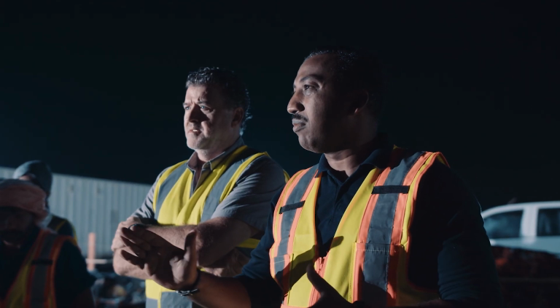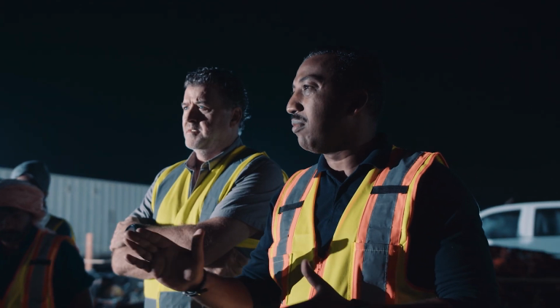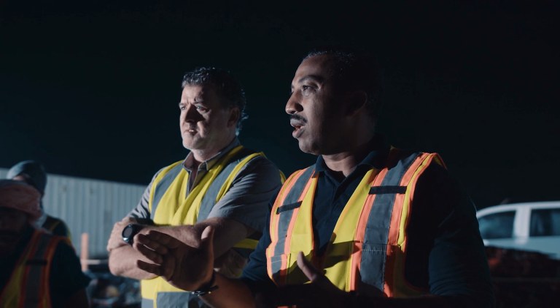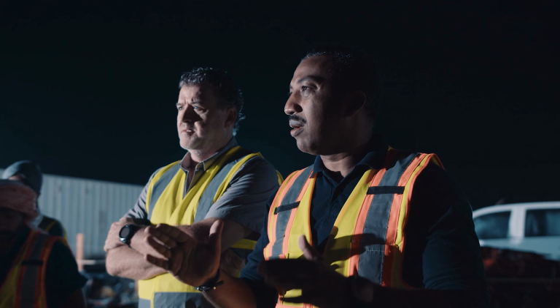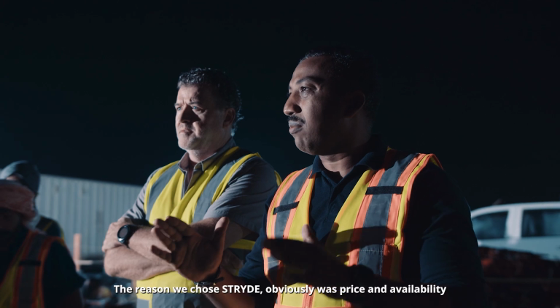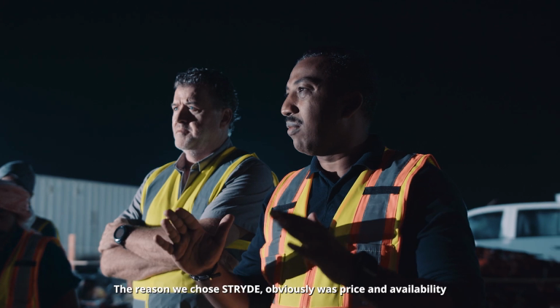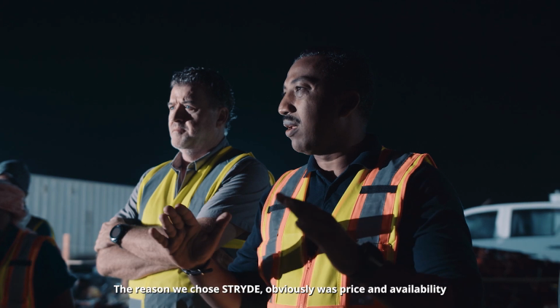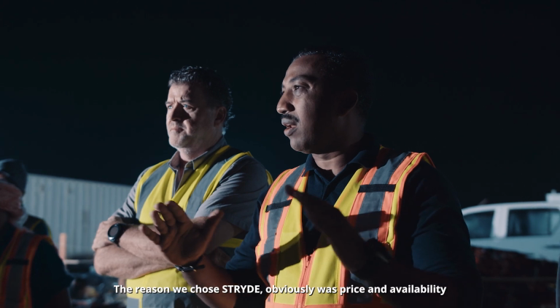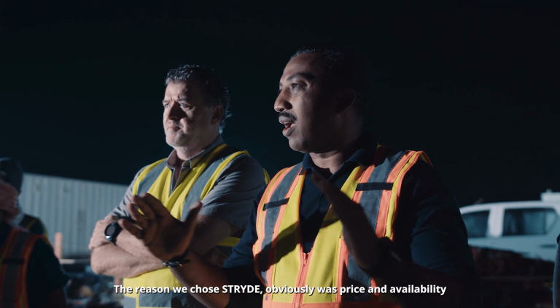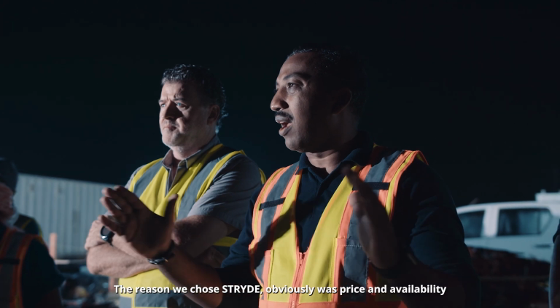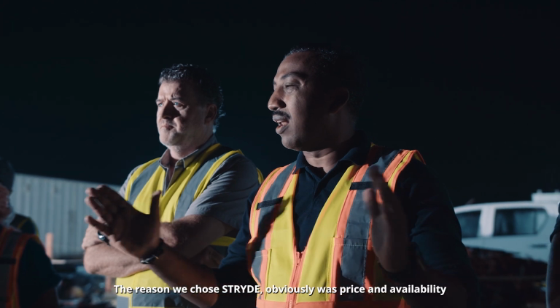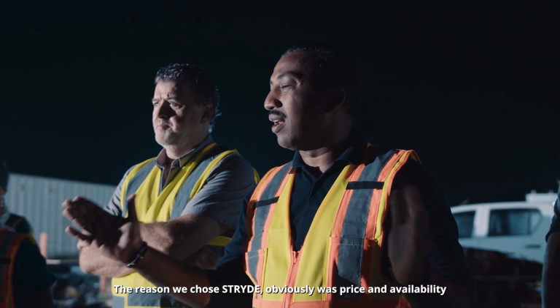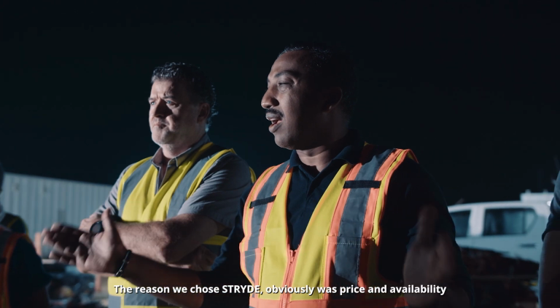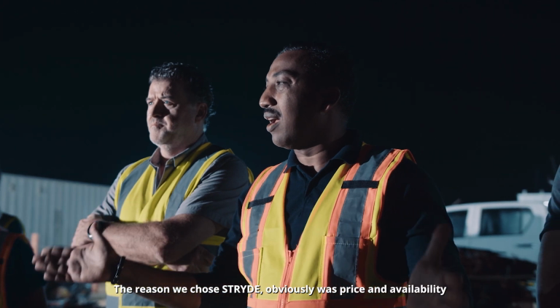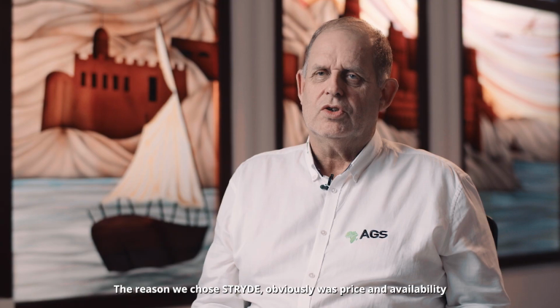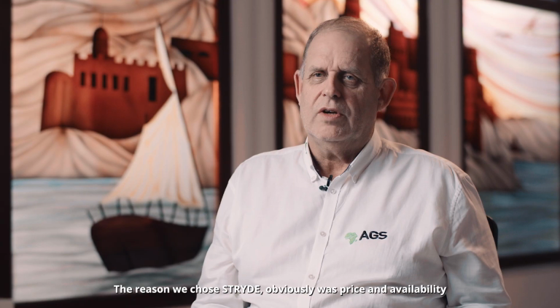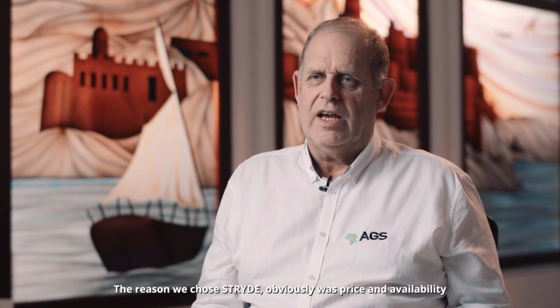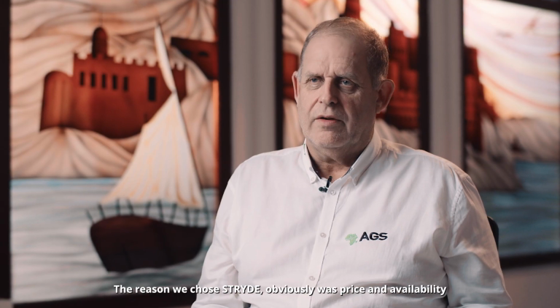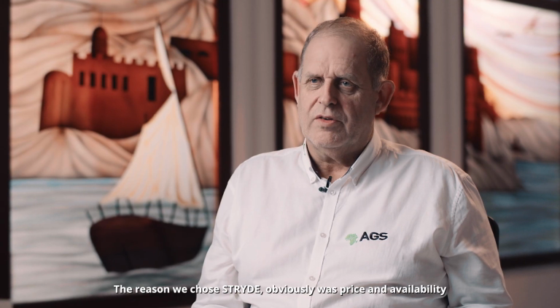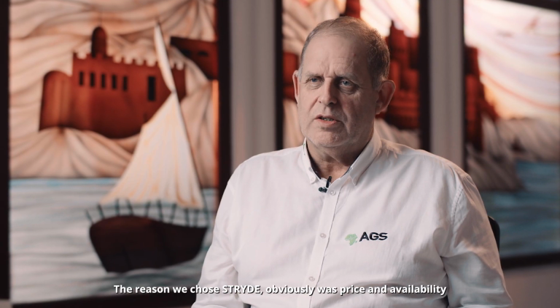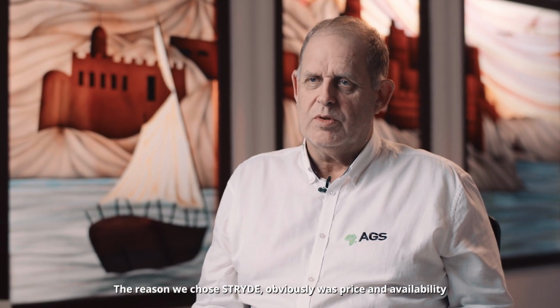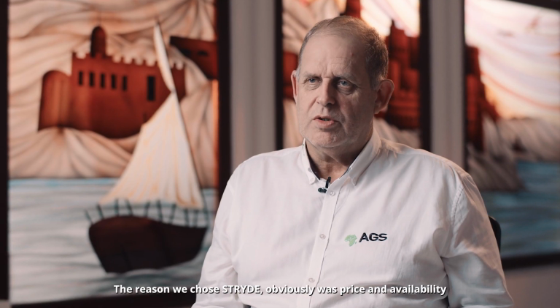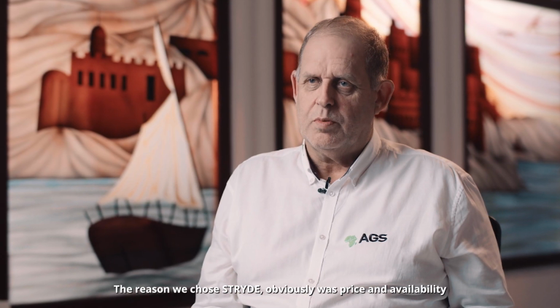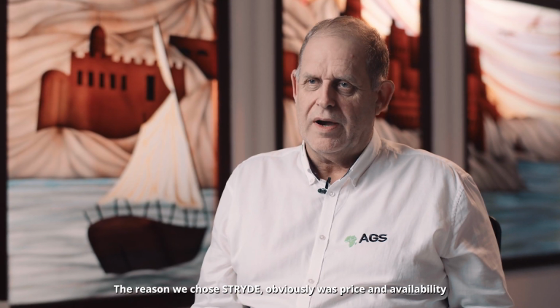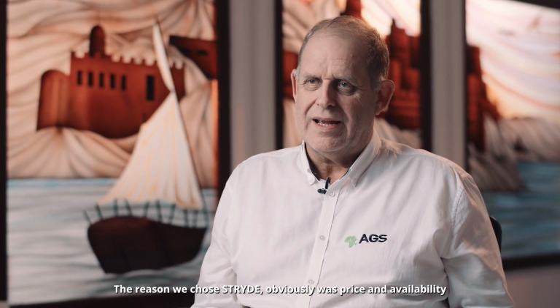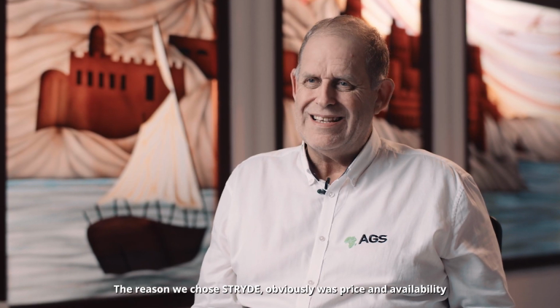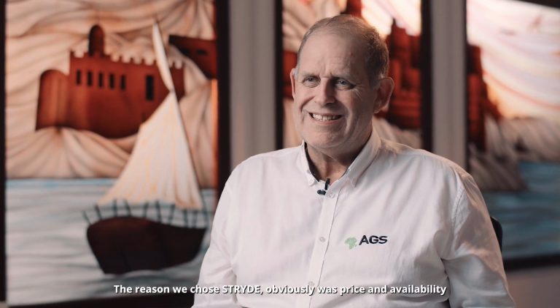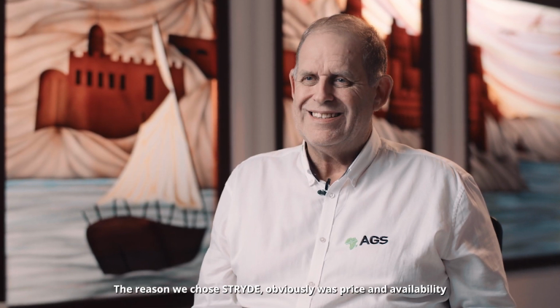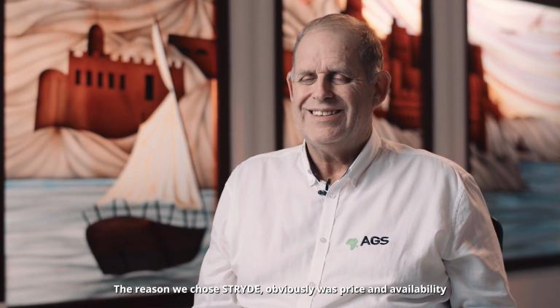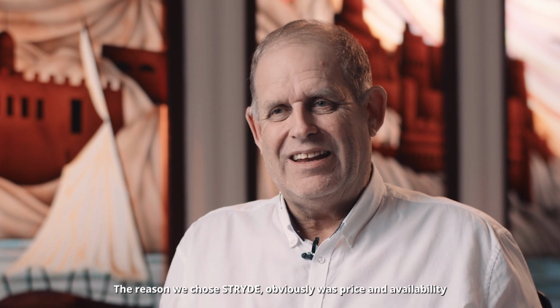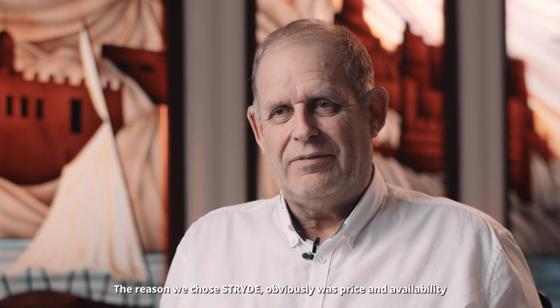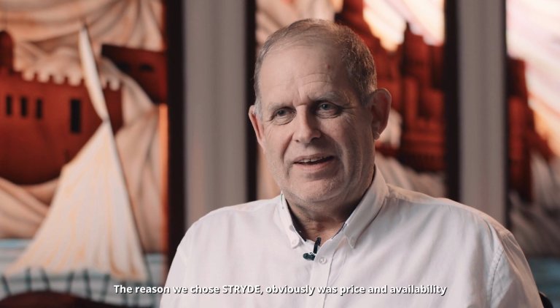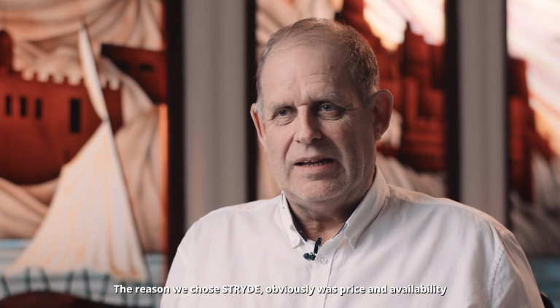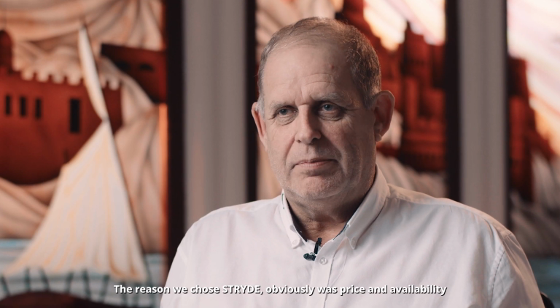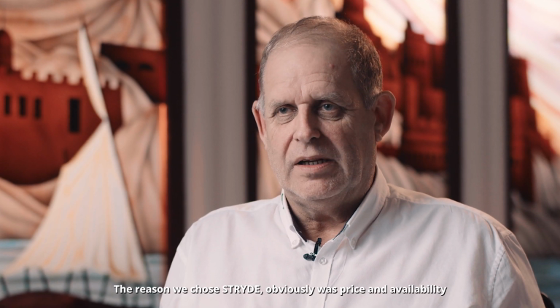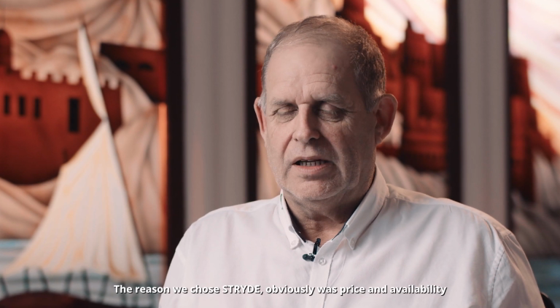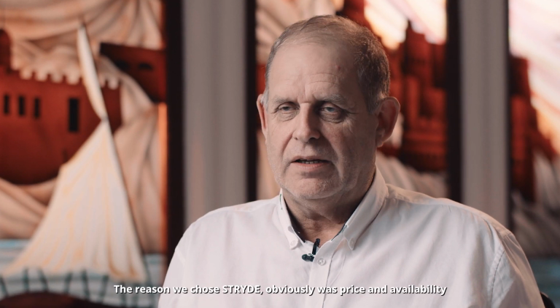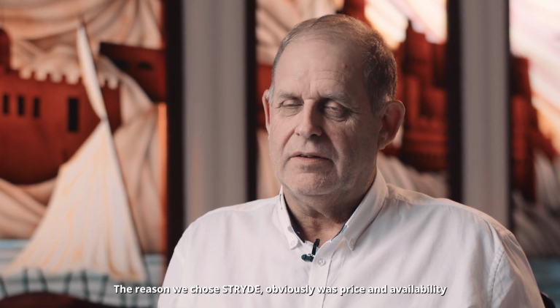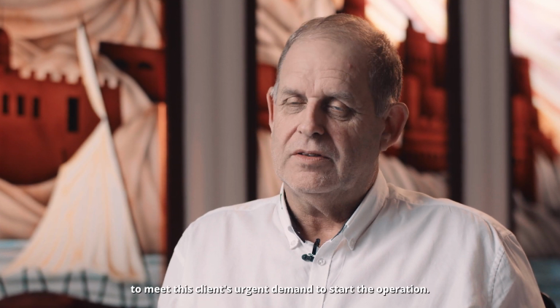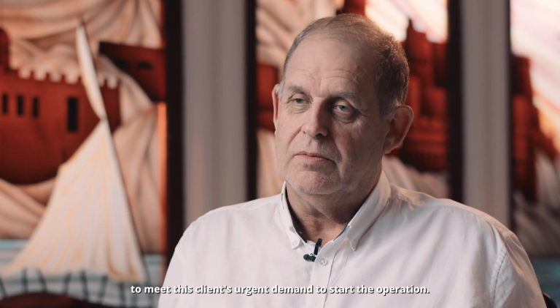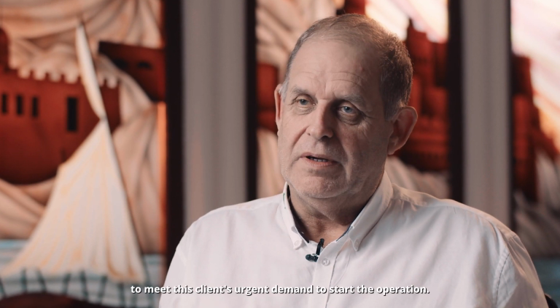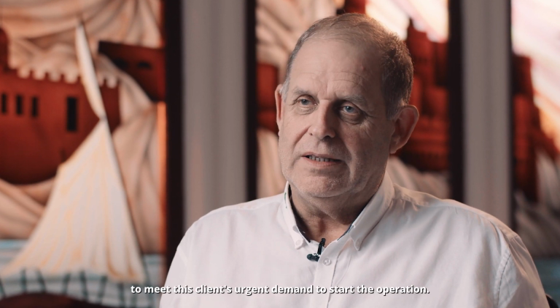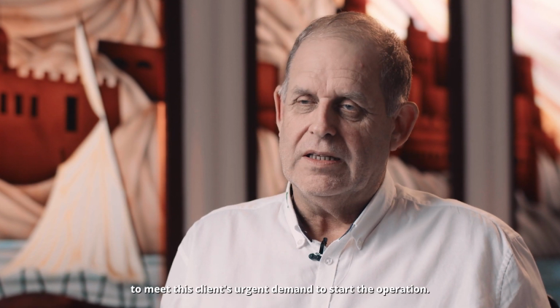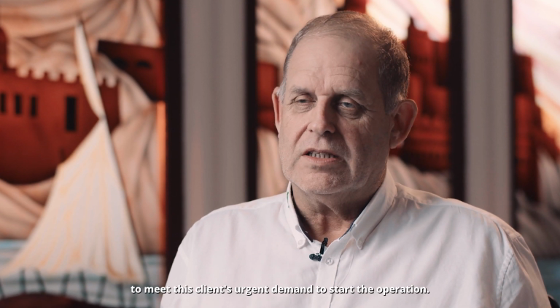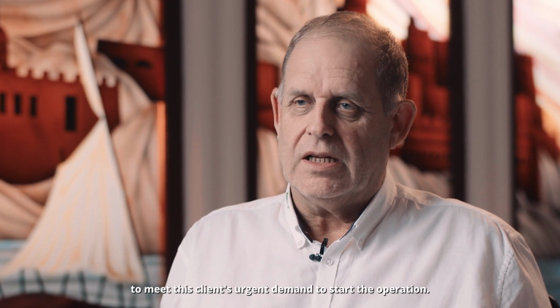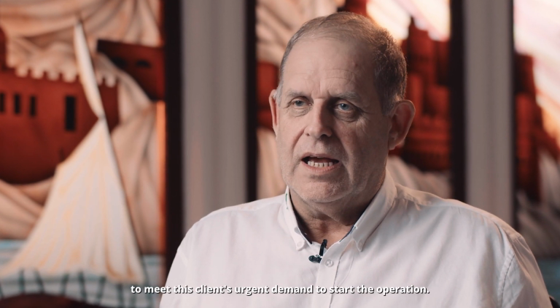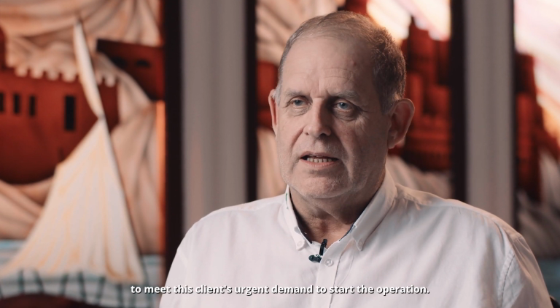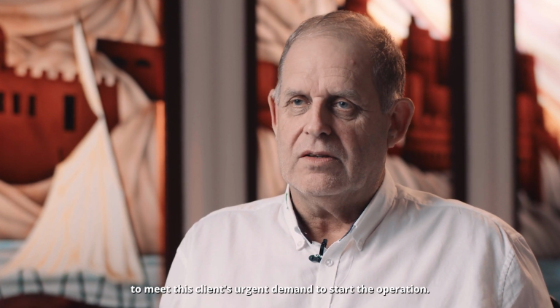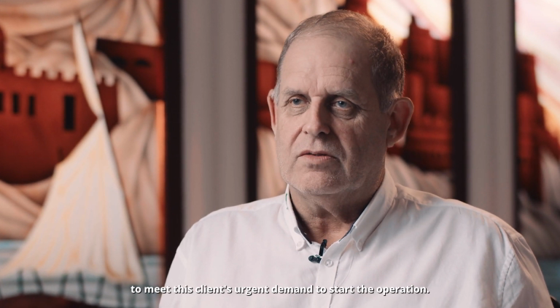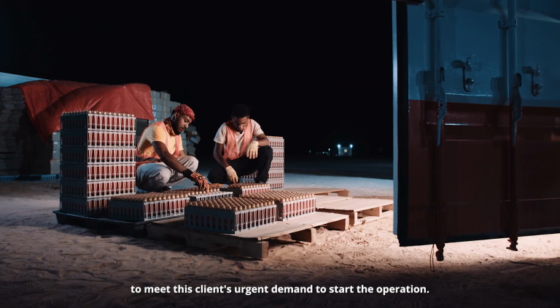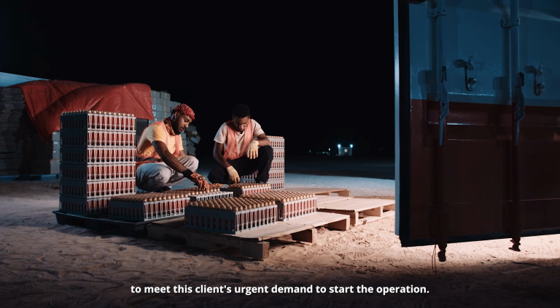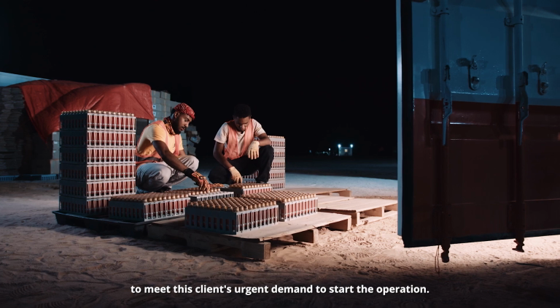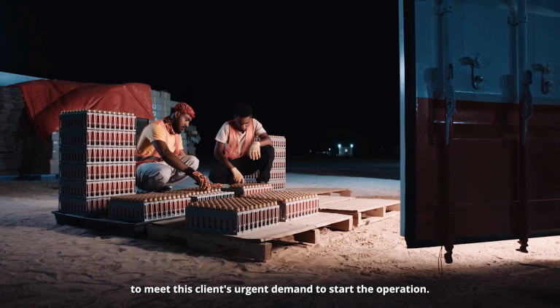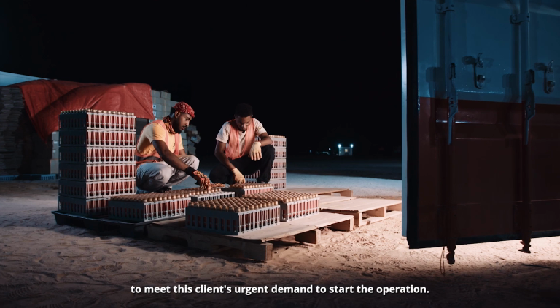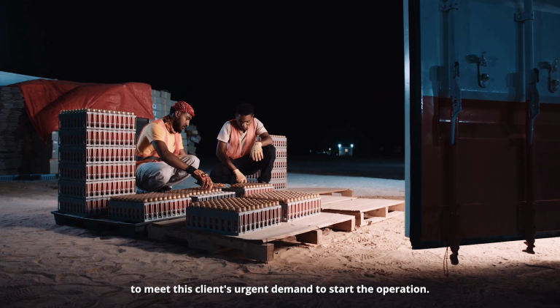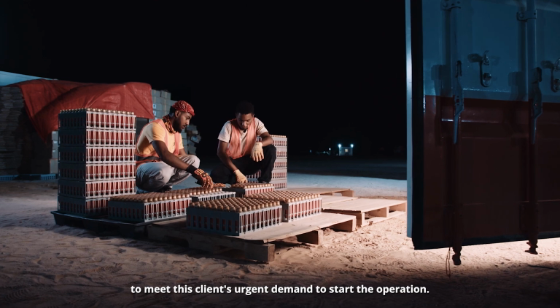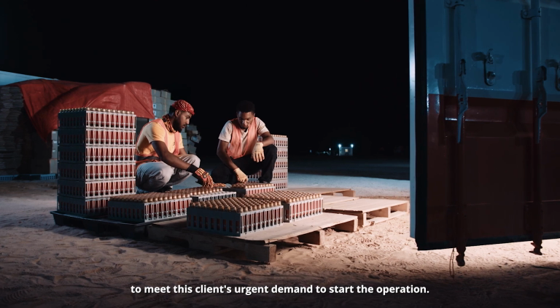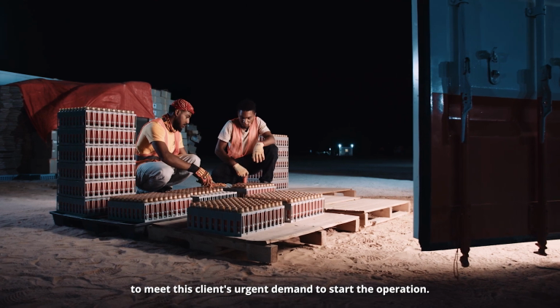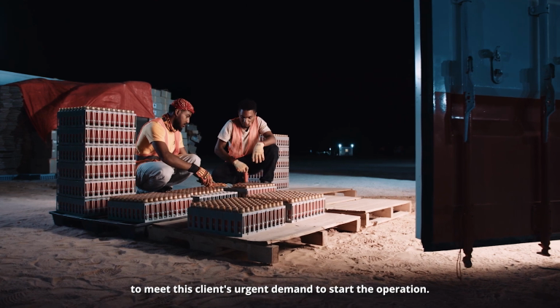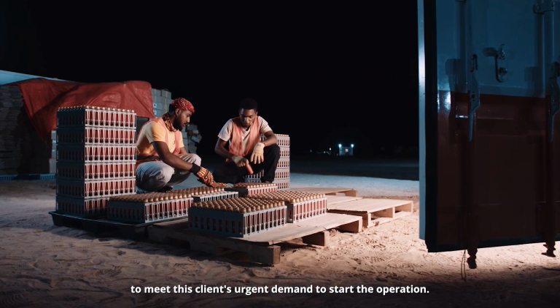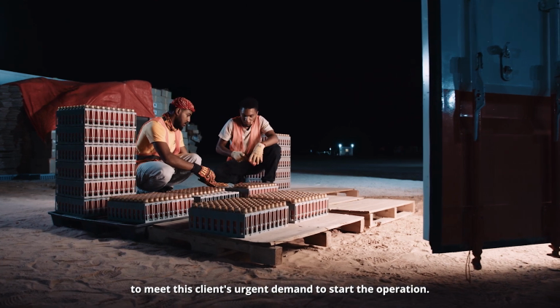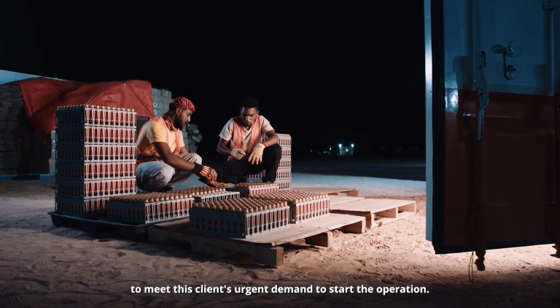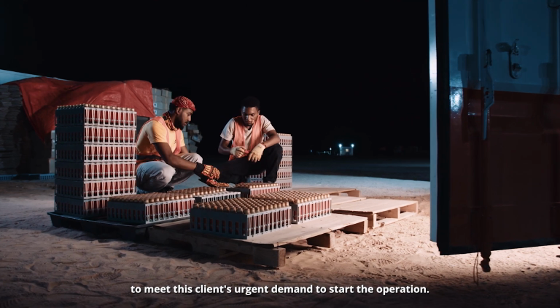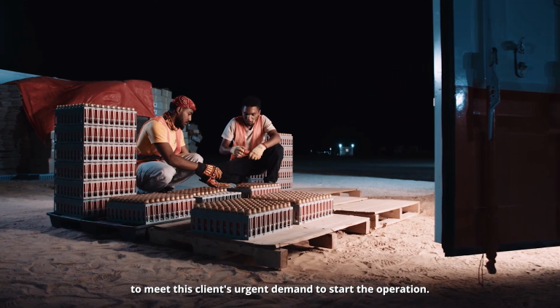The reason we chose Stride was obviously price and availability, to meet this client's urgent demand to start the operation.